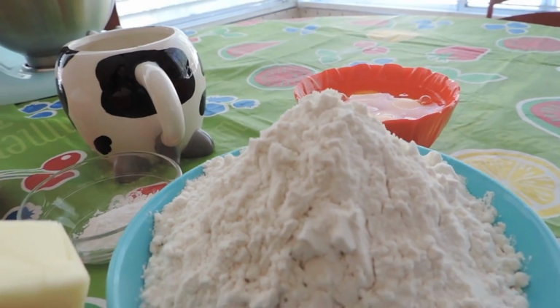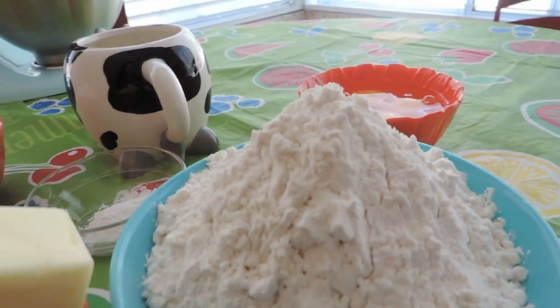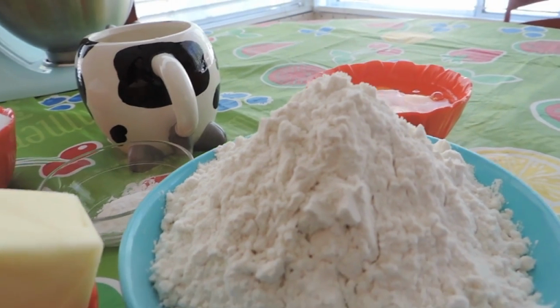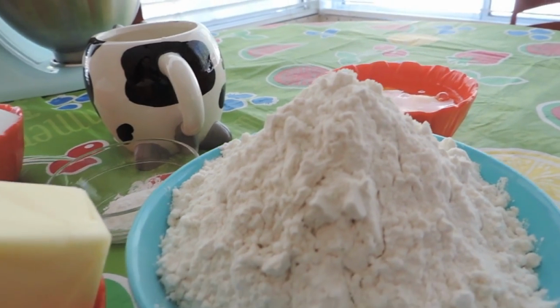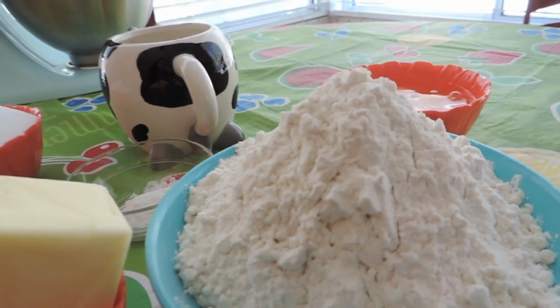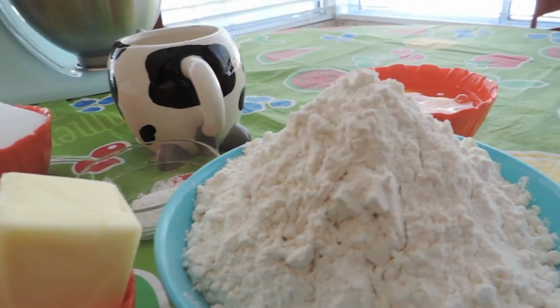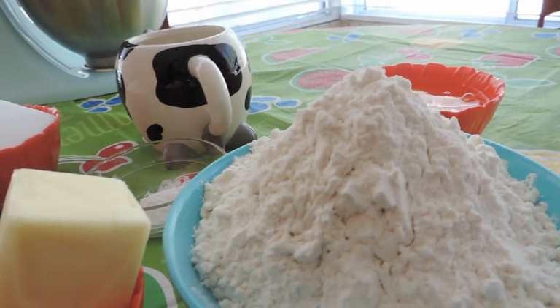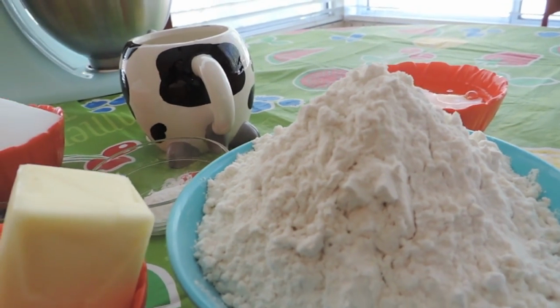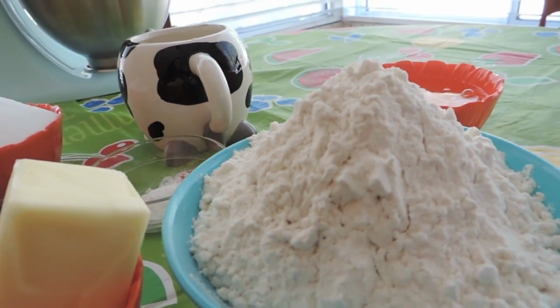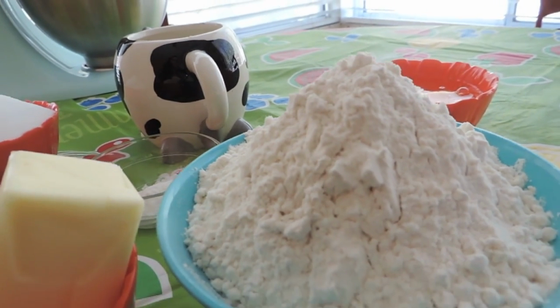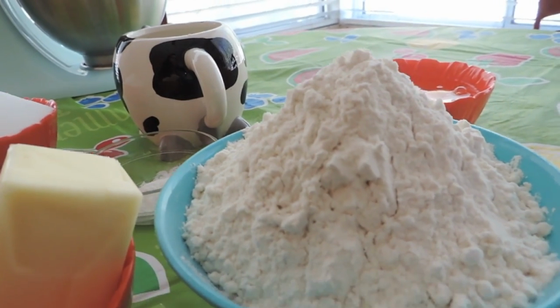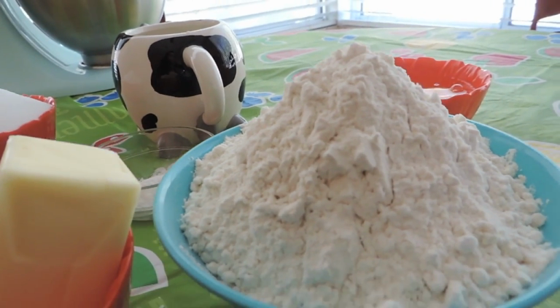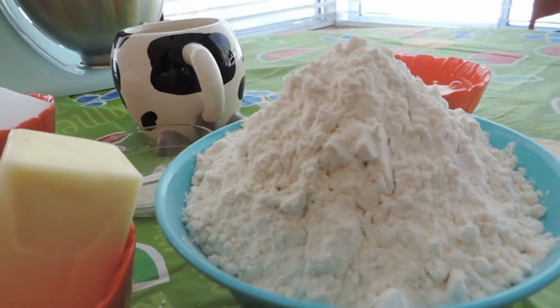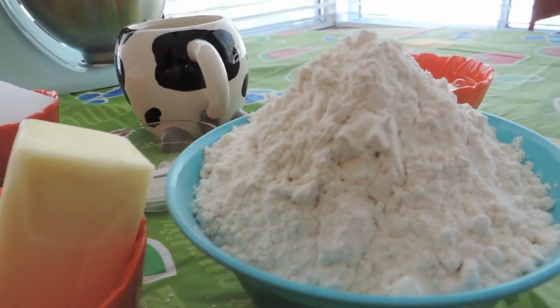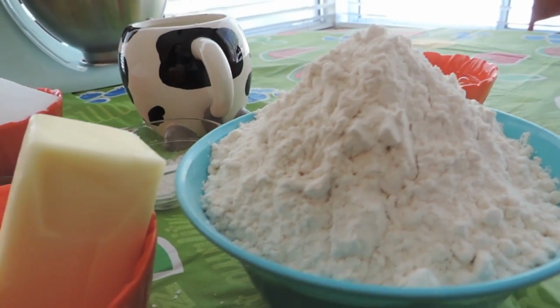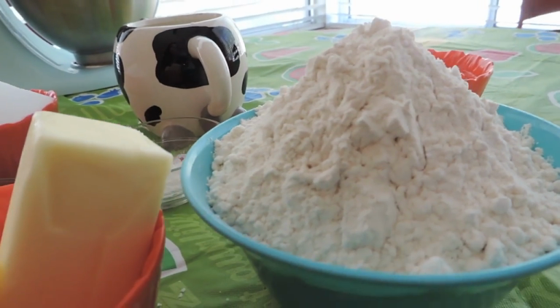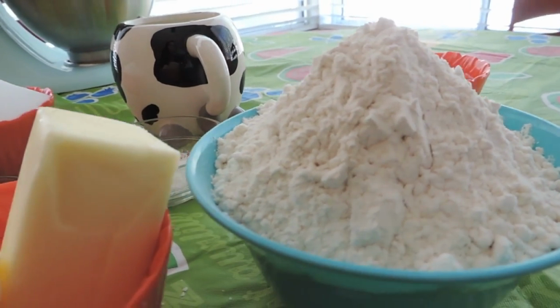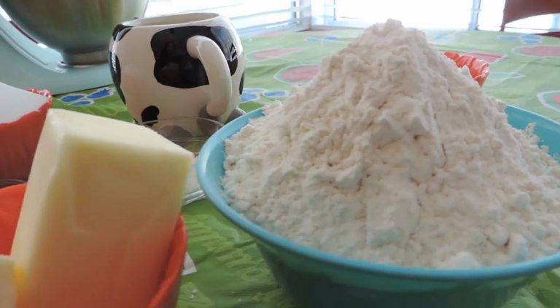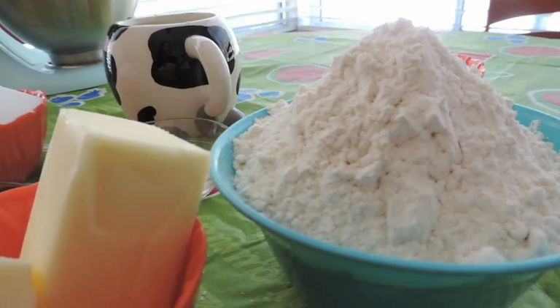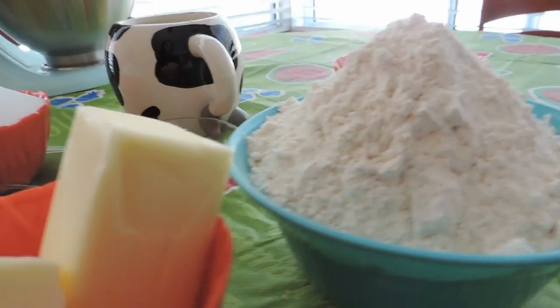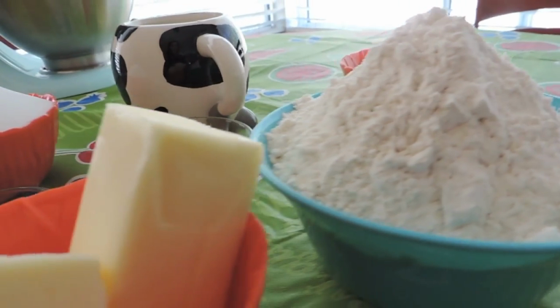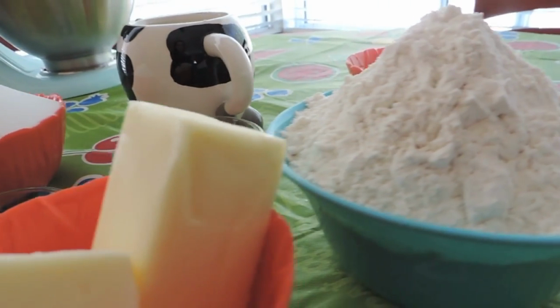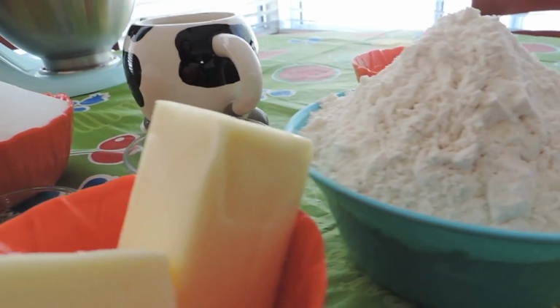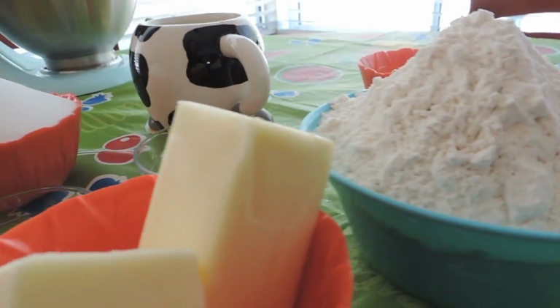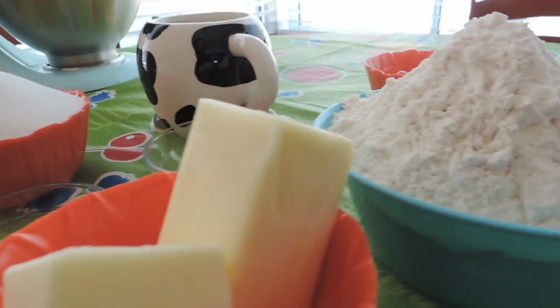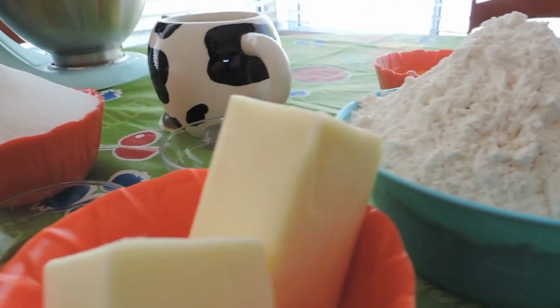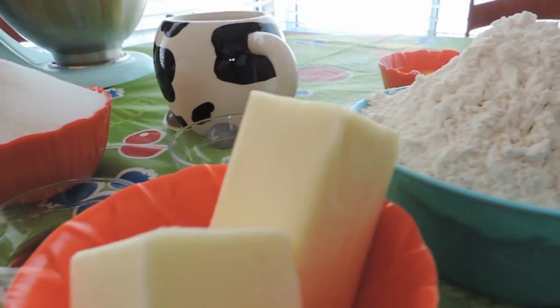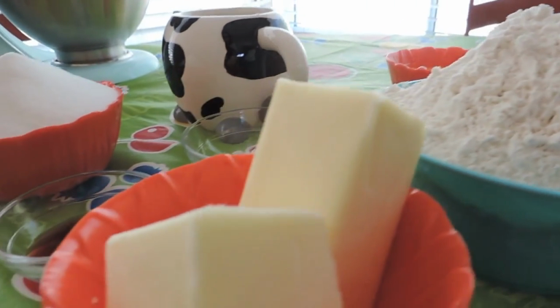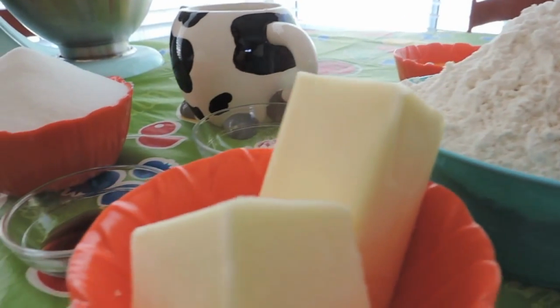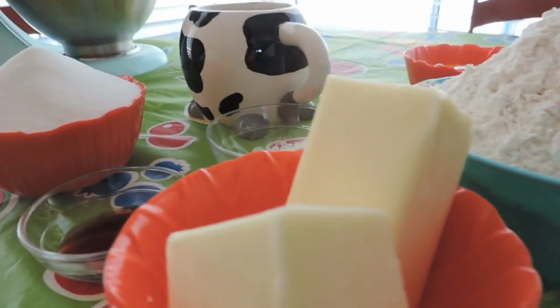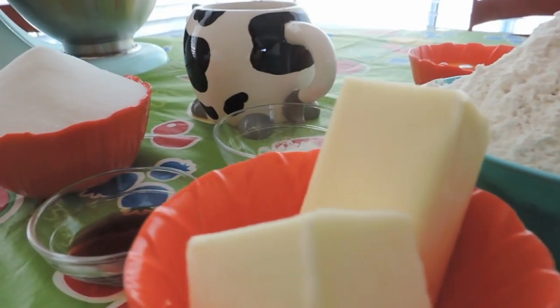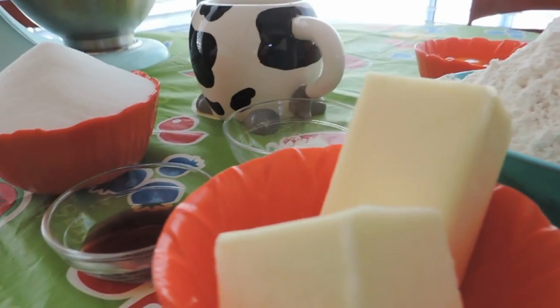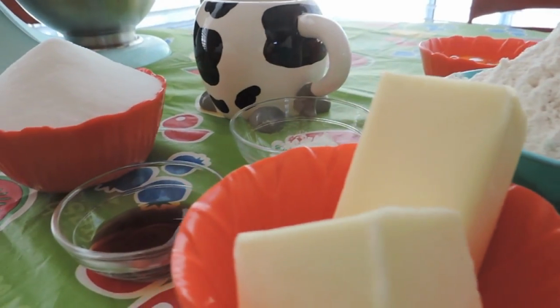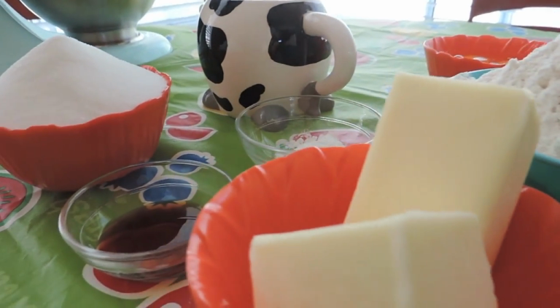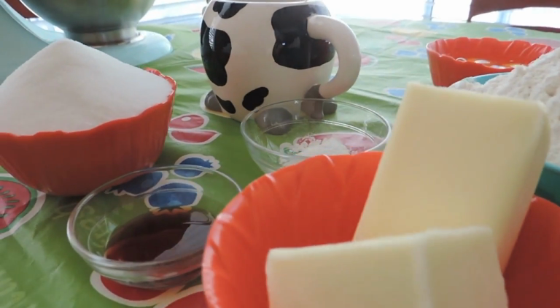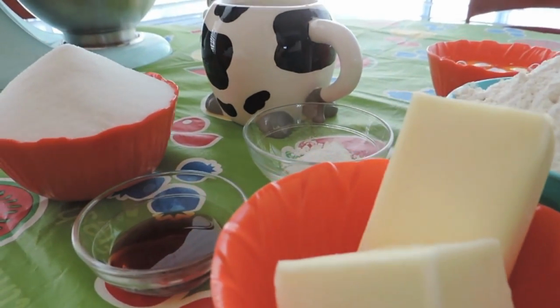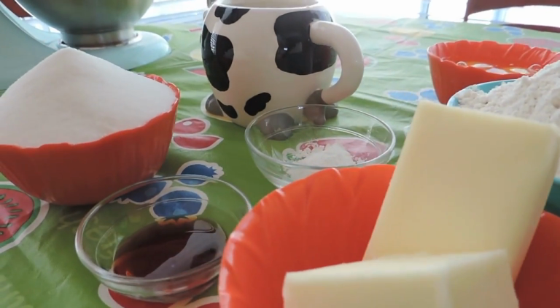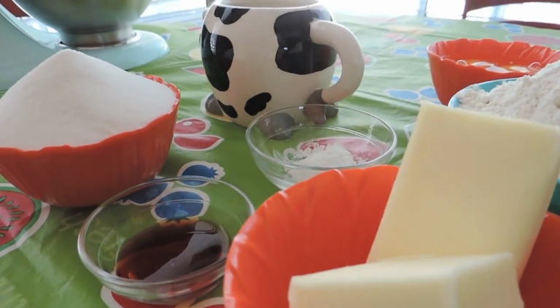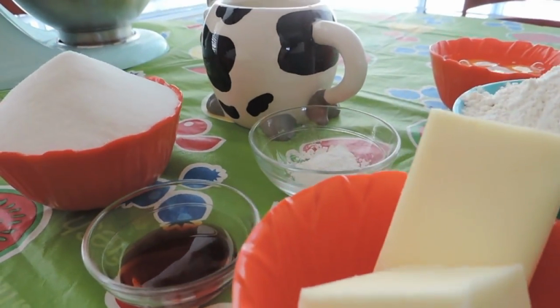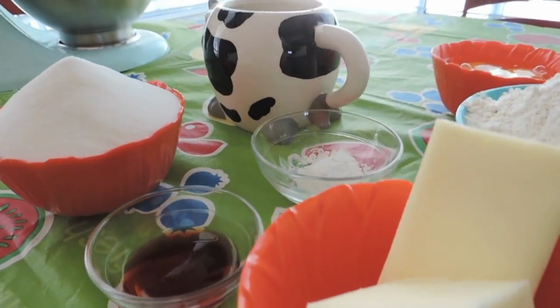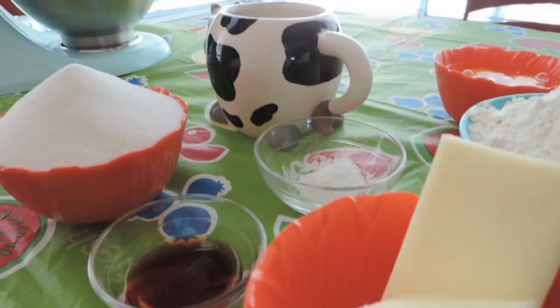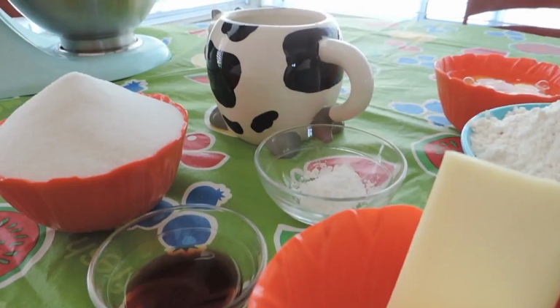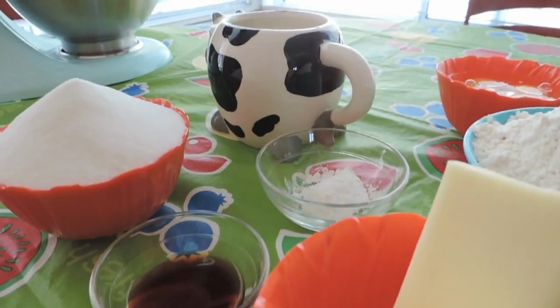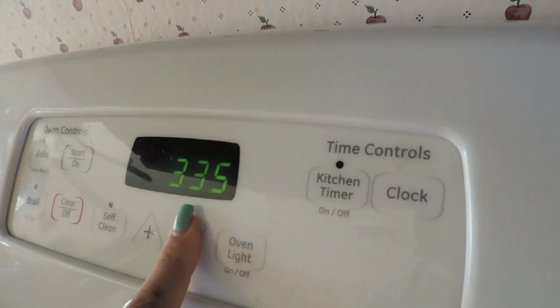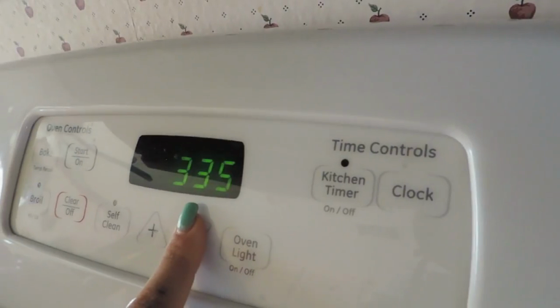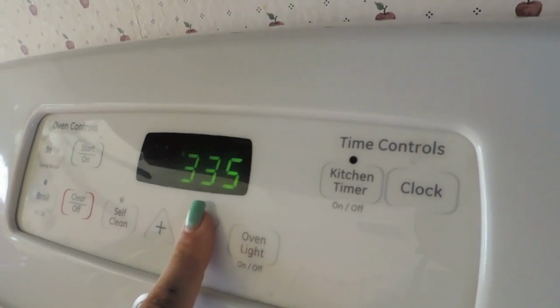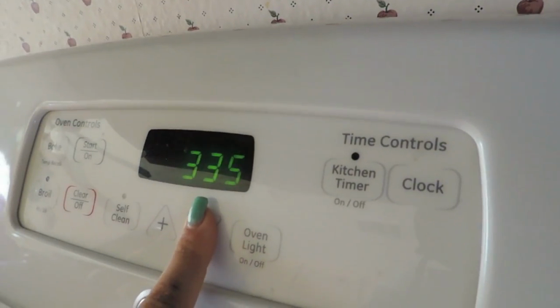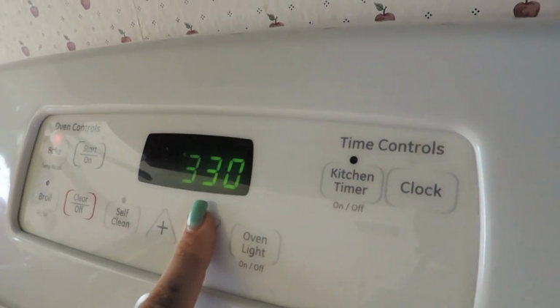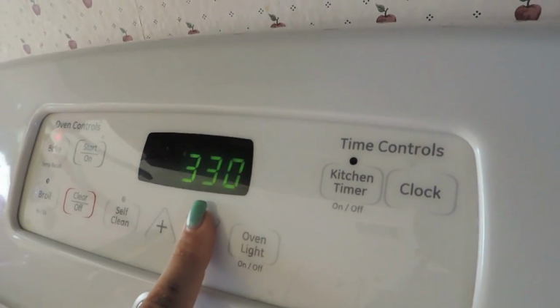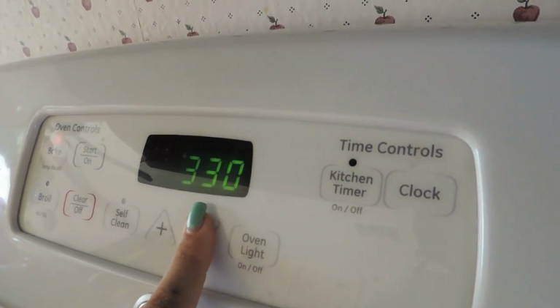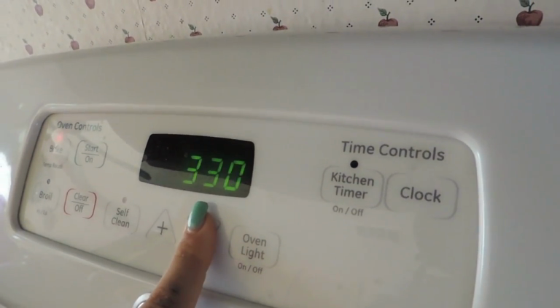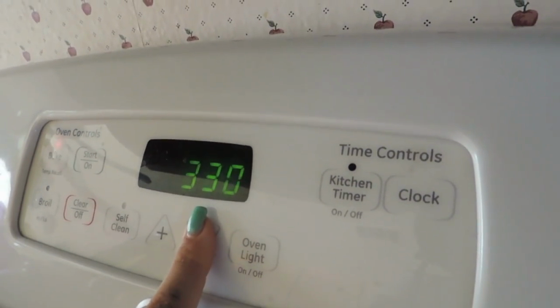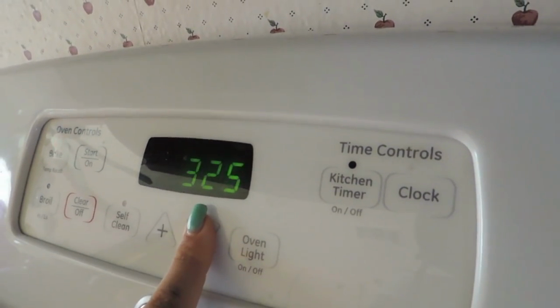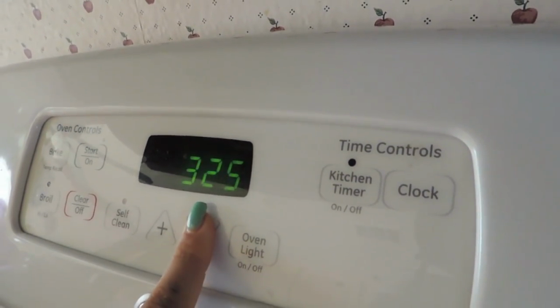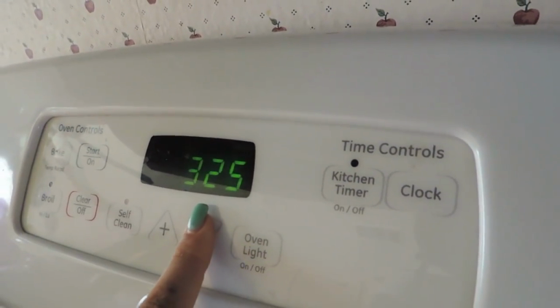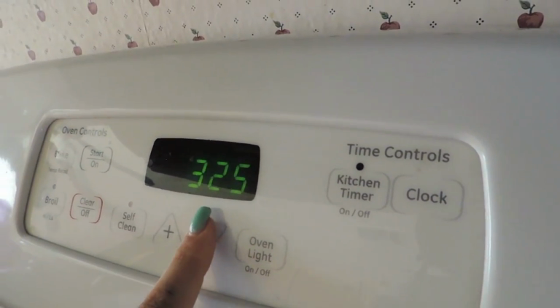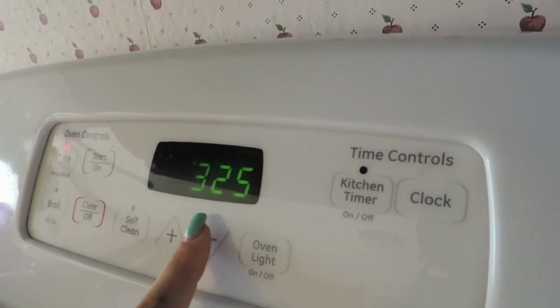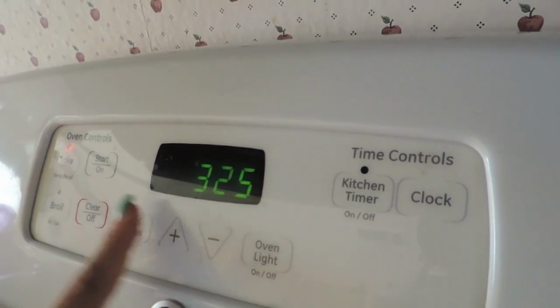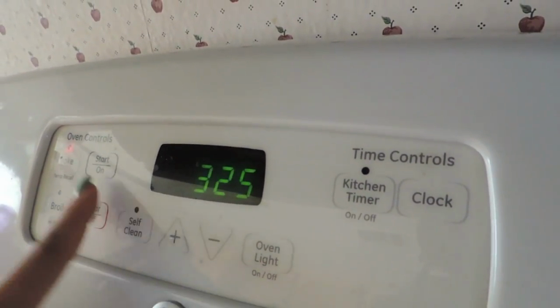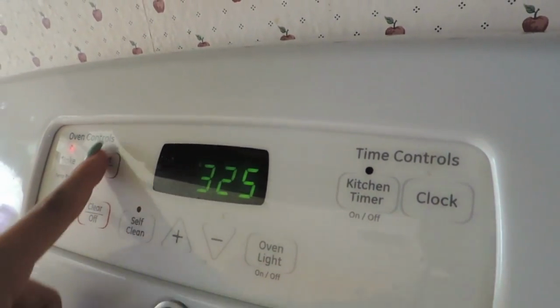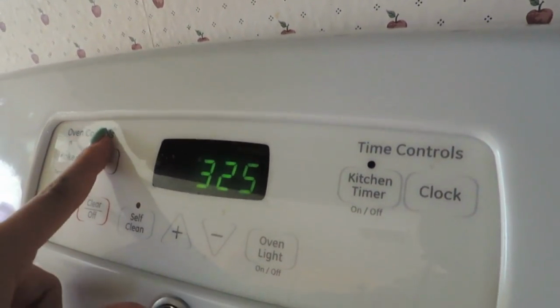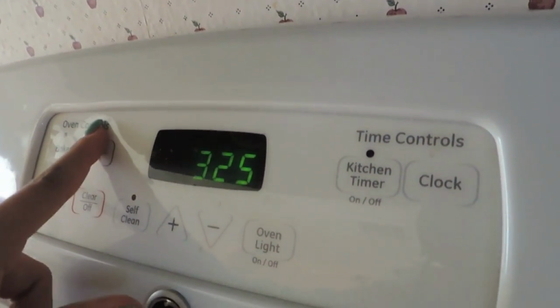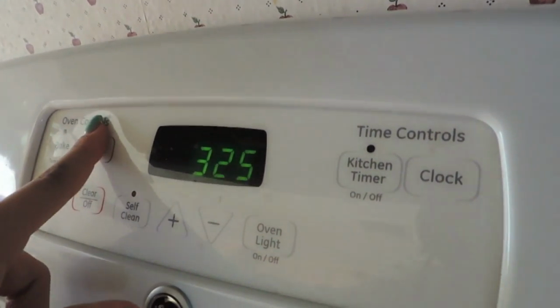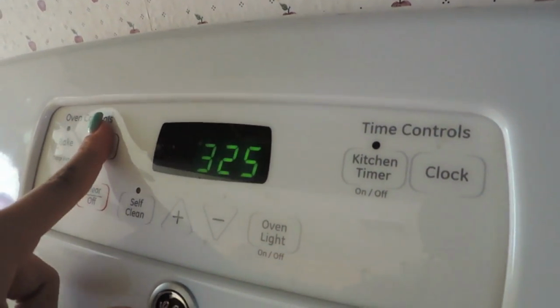We're going to preheat our oven to about 325 and bake for about 22 to 24 minutes.